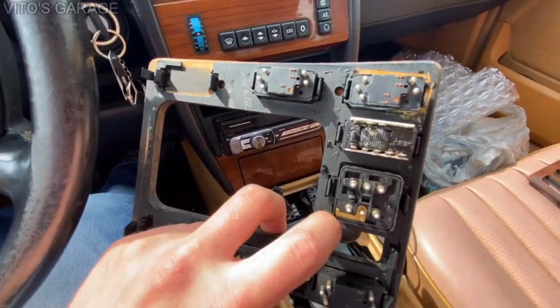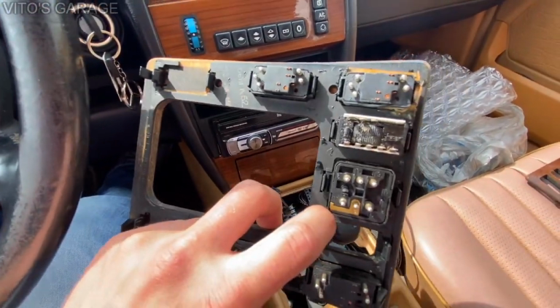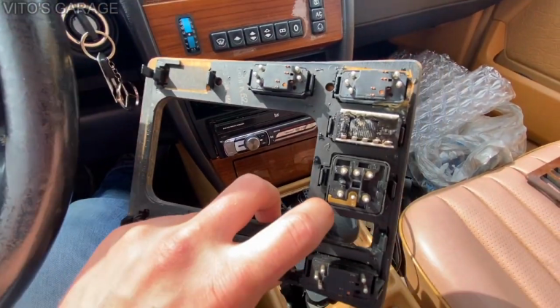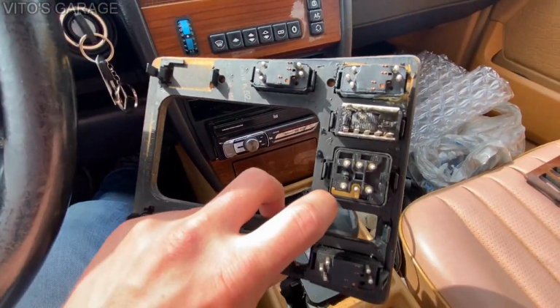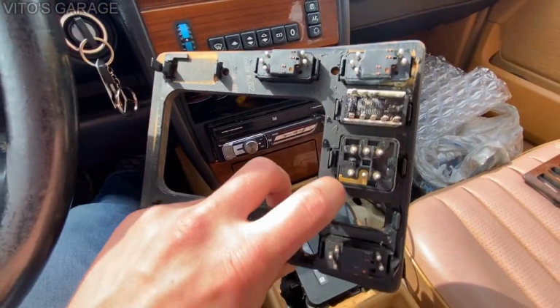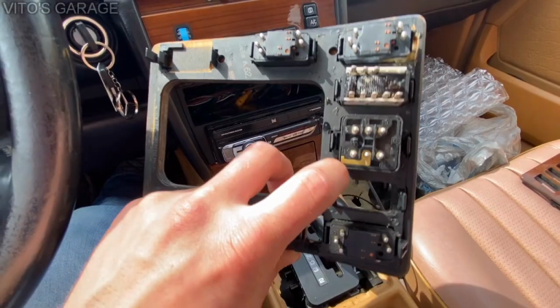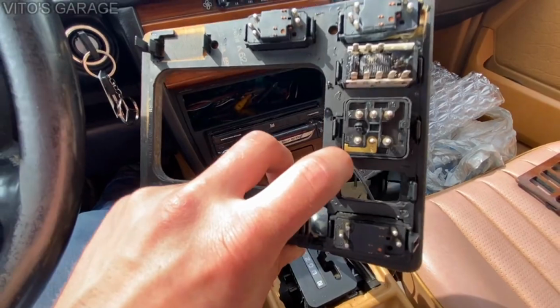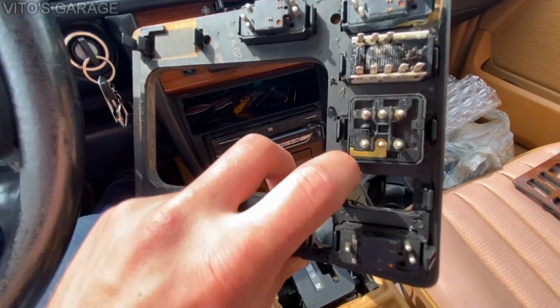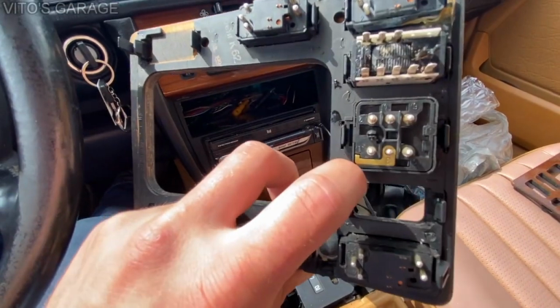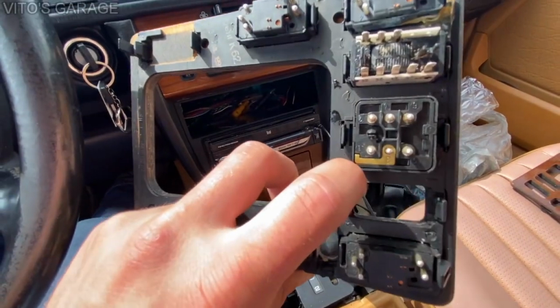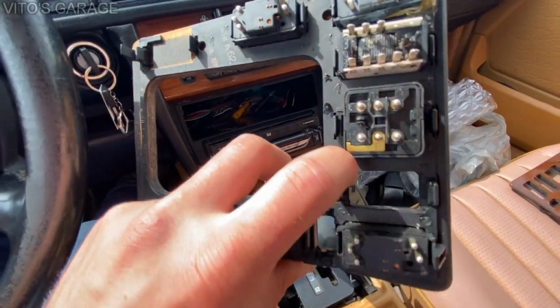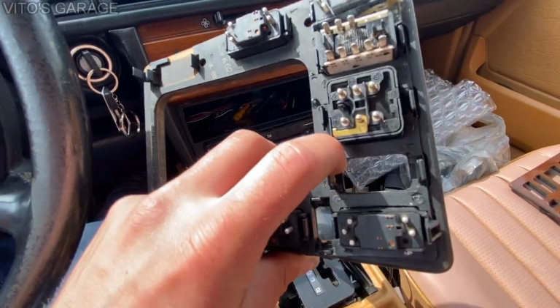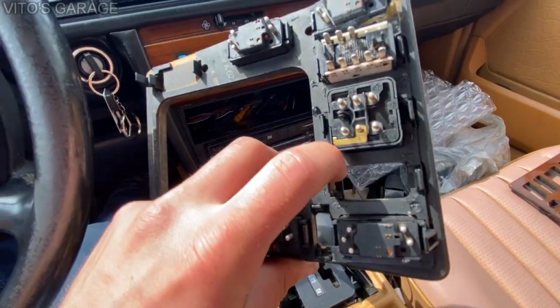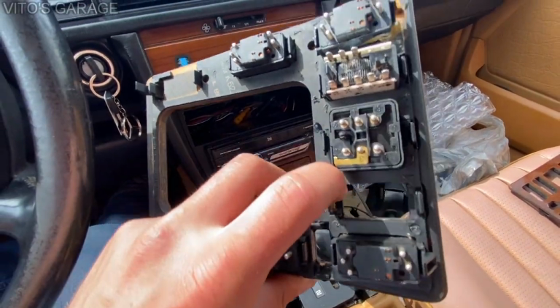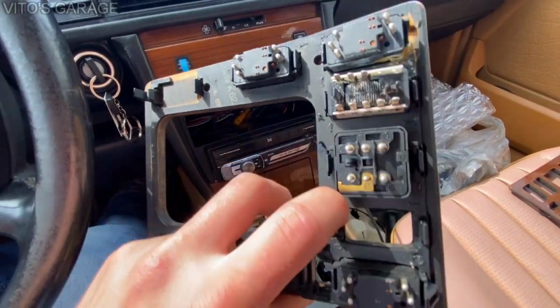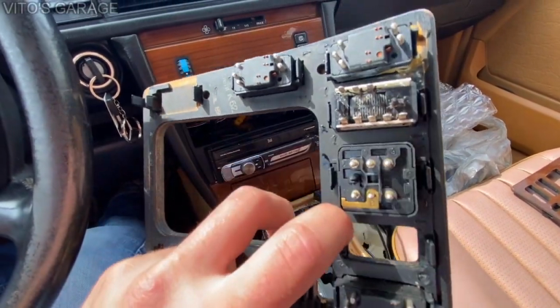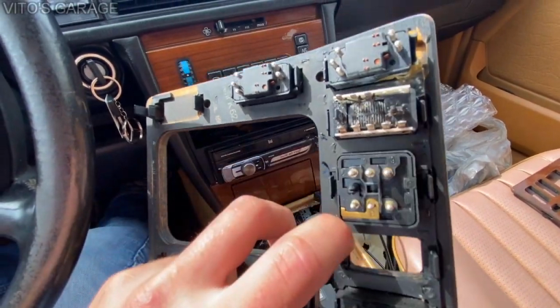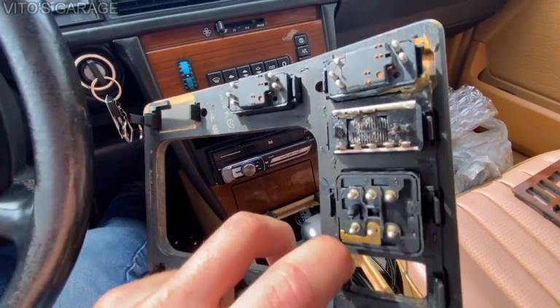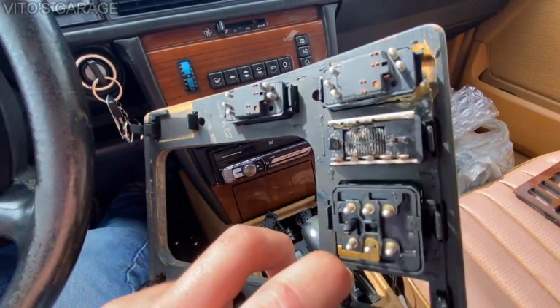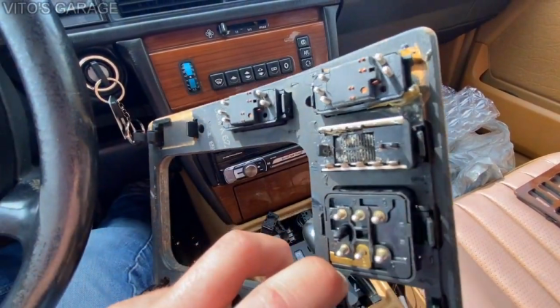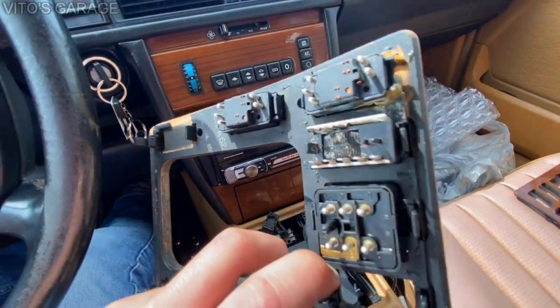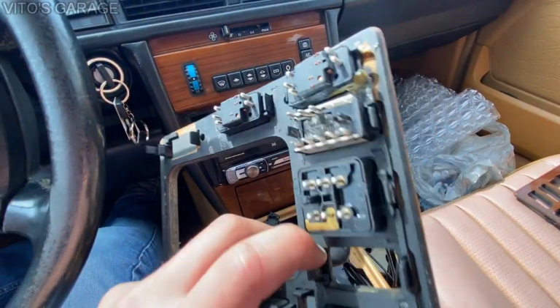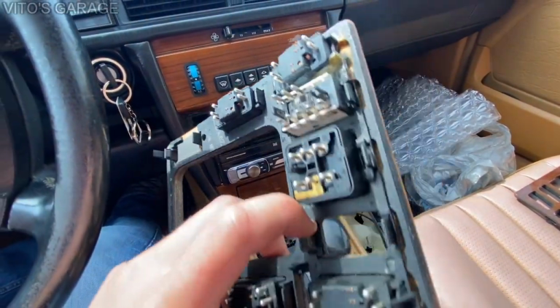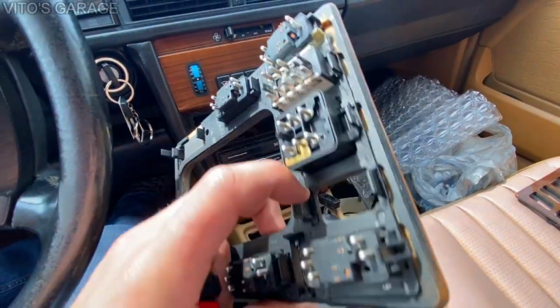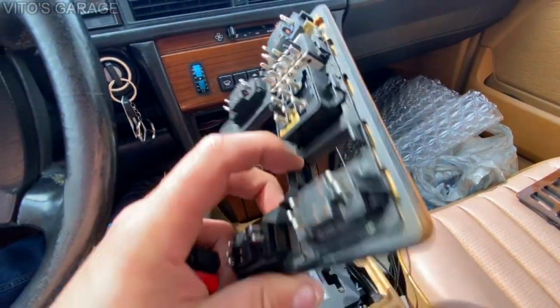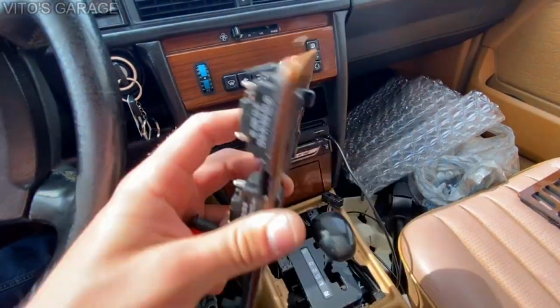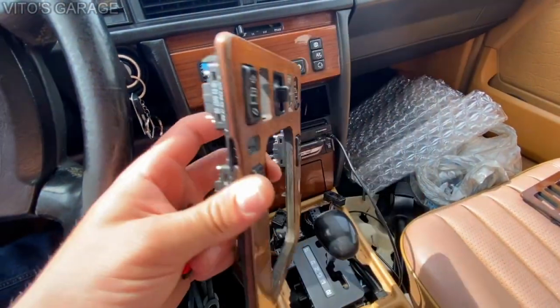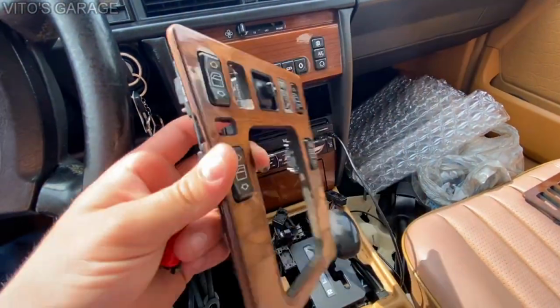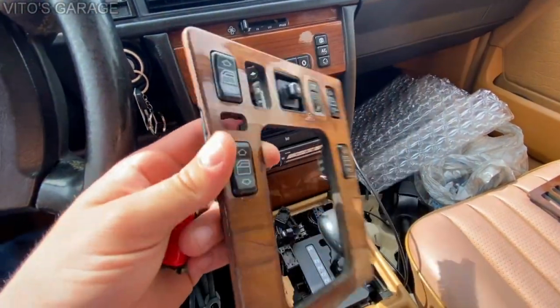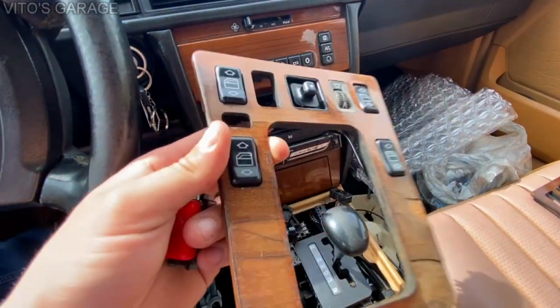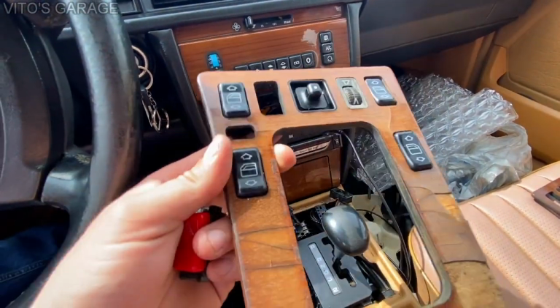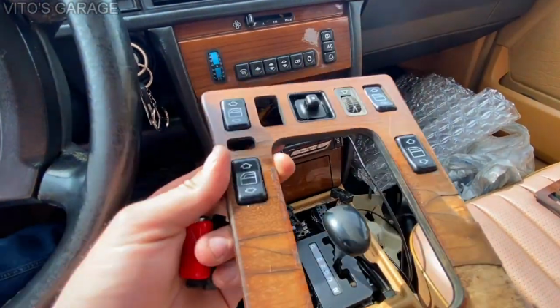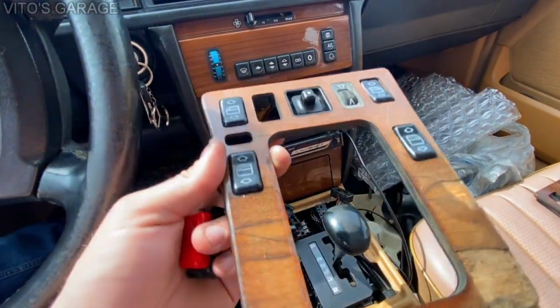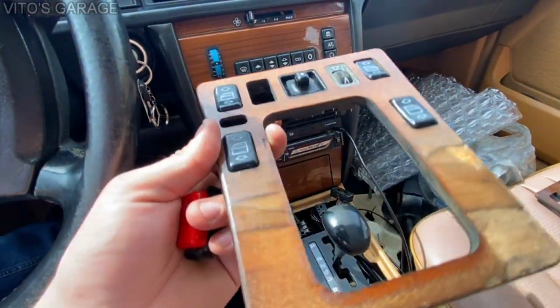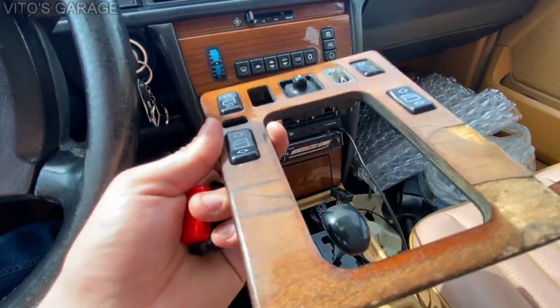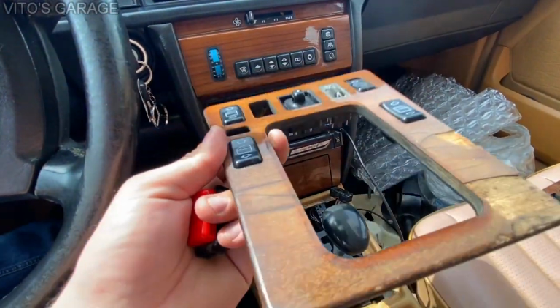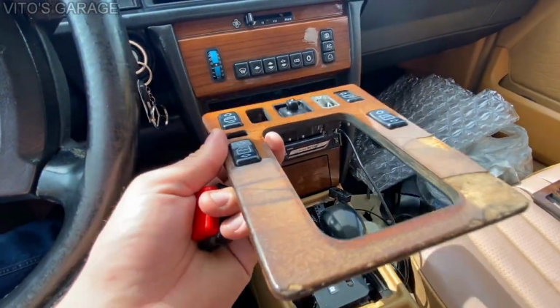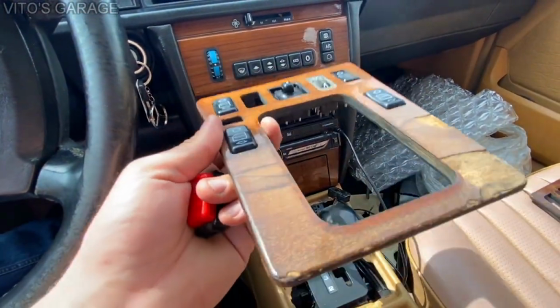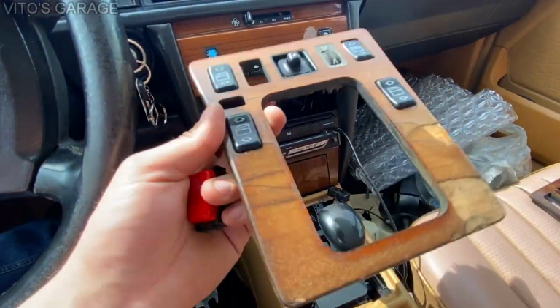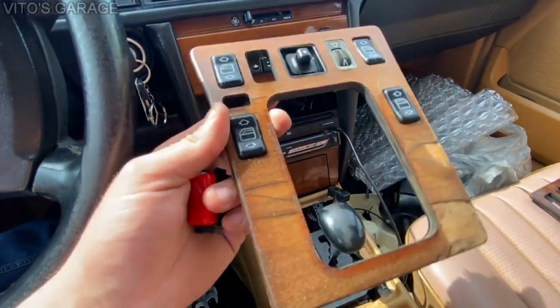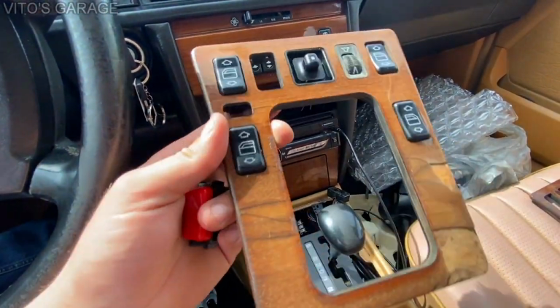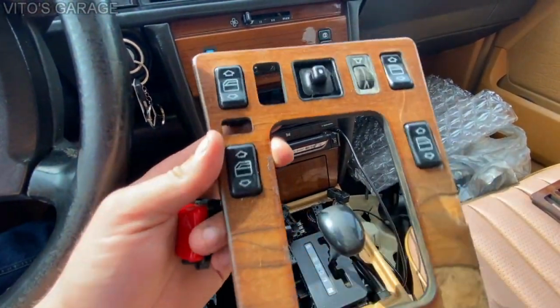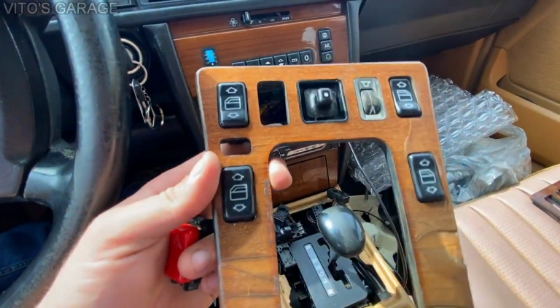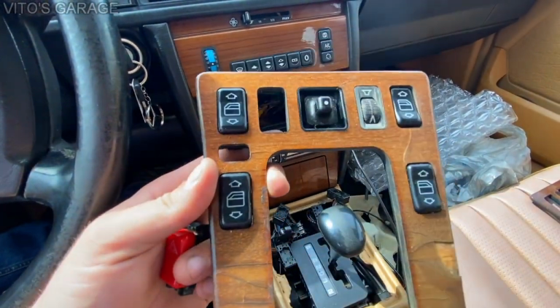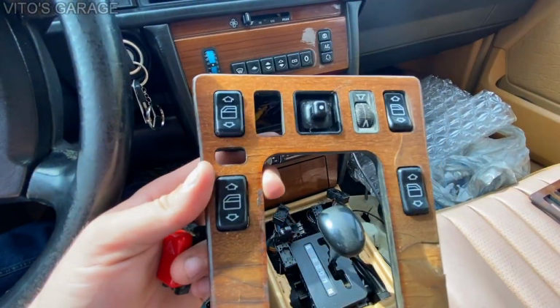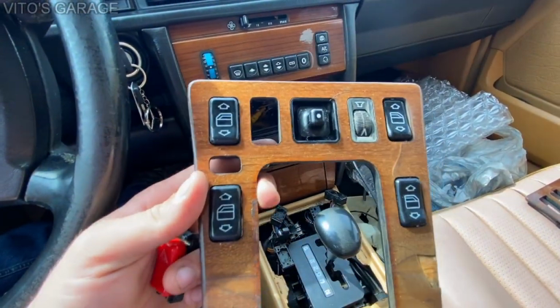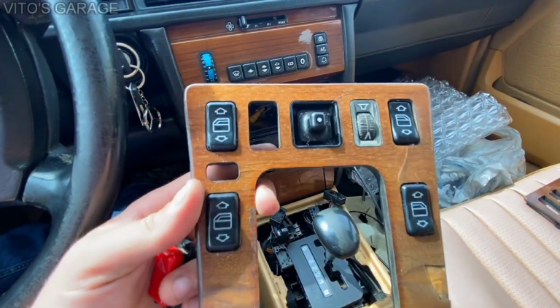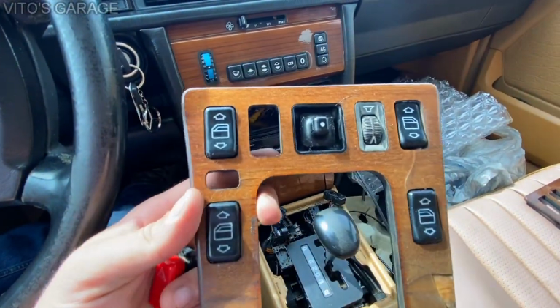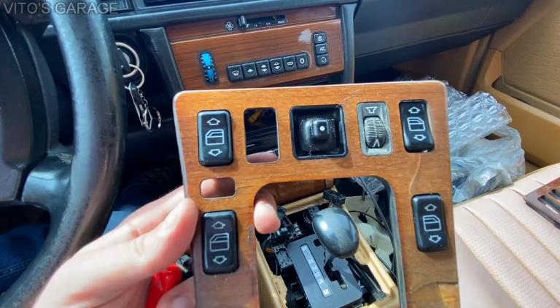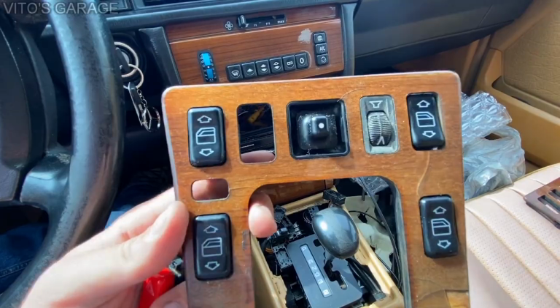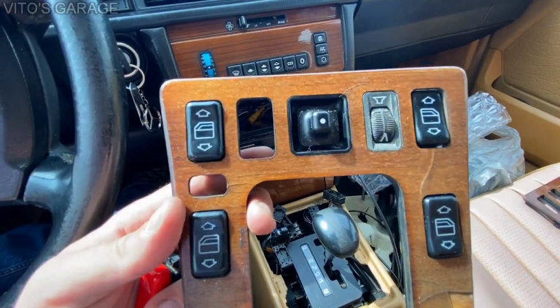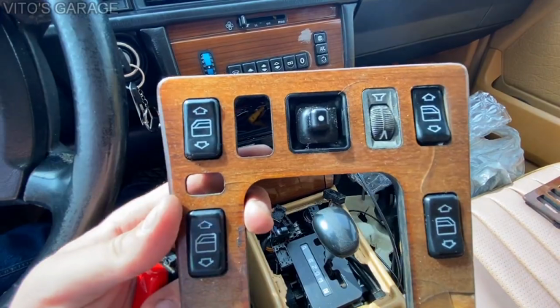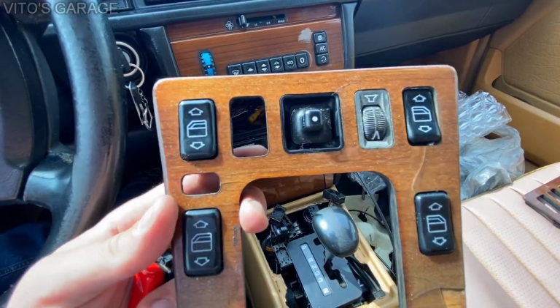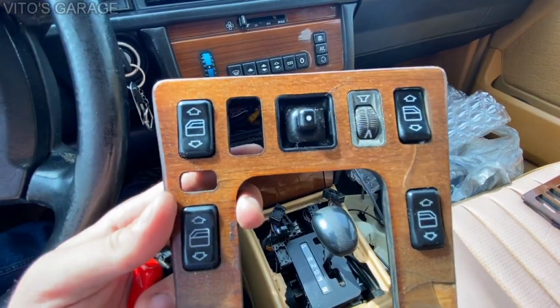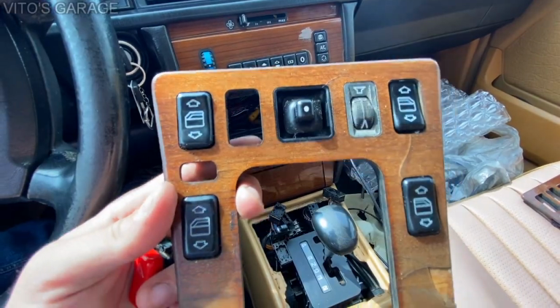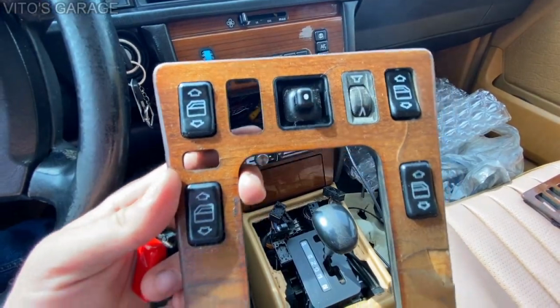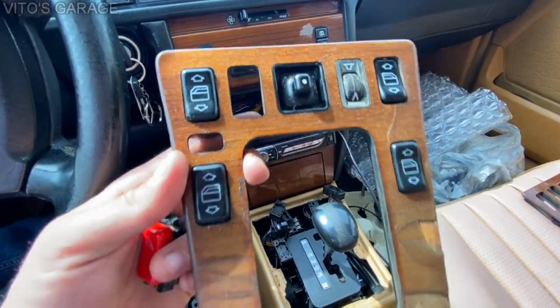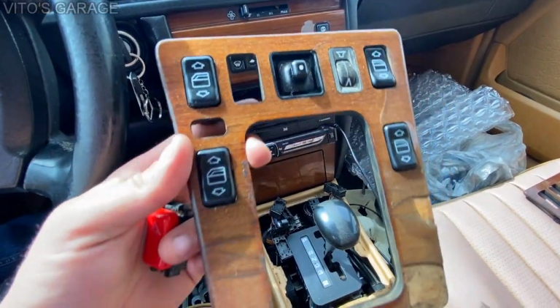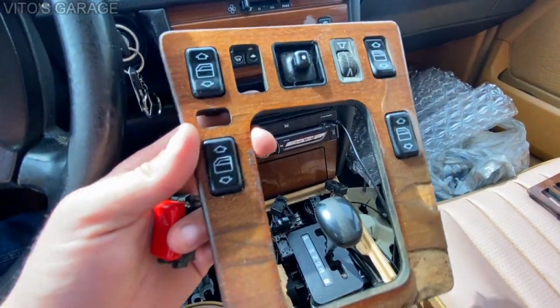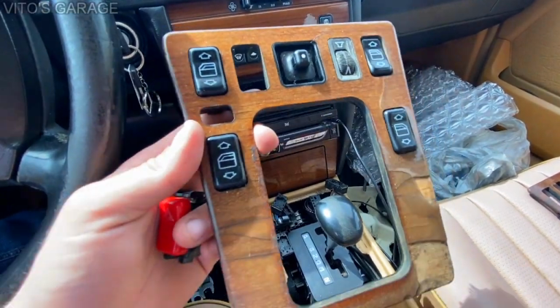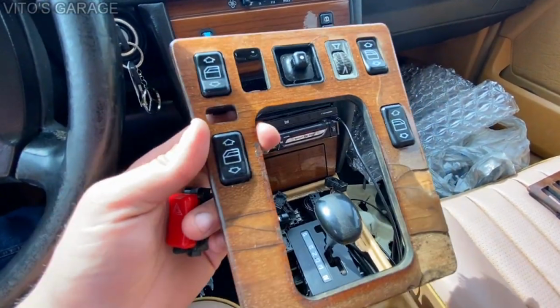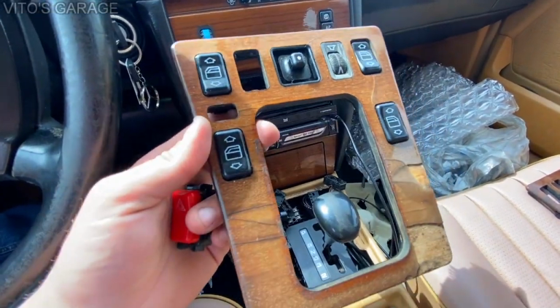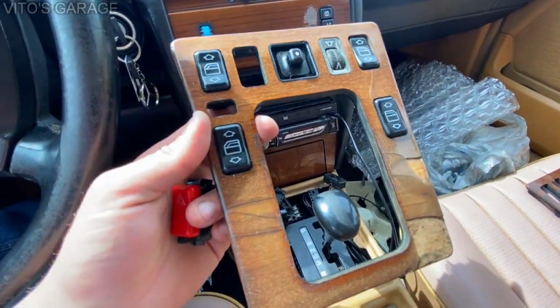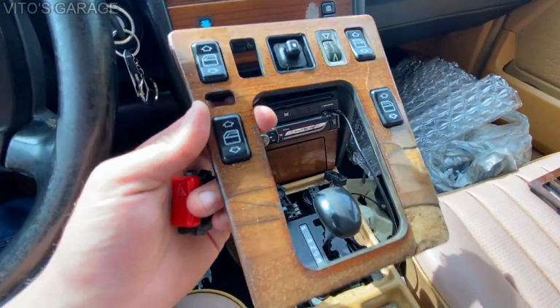This is how it looks — there's a bunch of switches, a bunch of plastics in here. Now I'm going to be swapping all the switches over to the other panel.